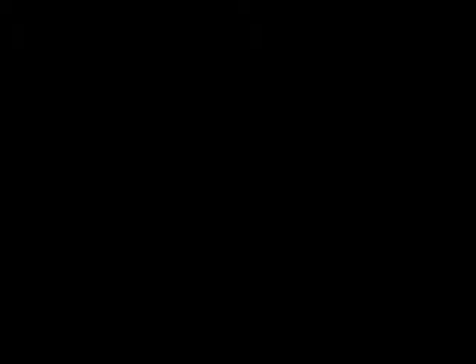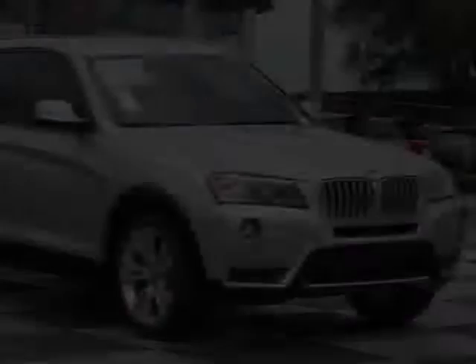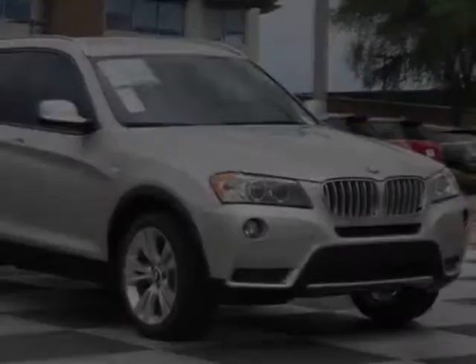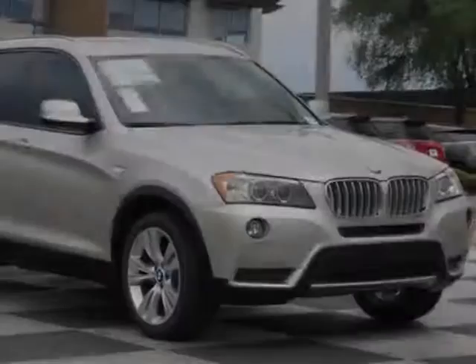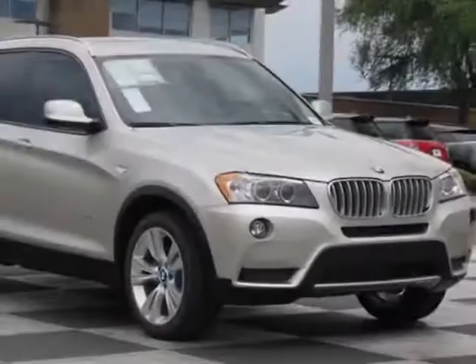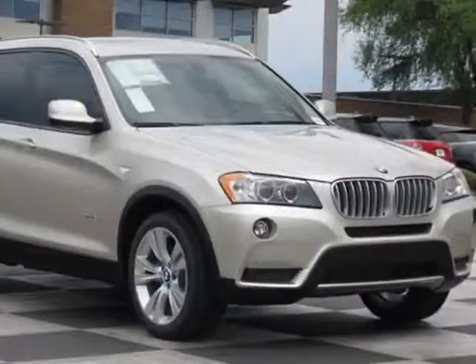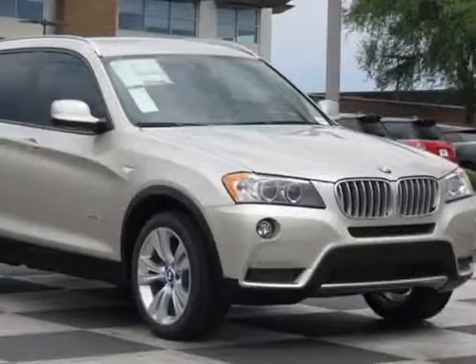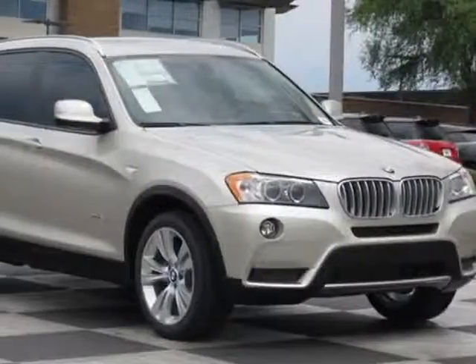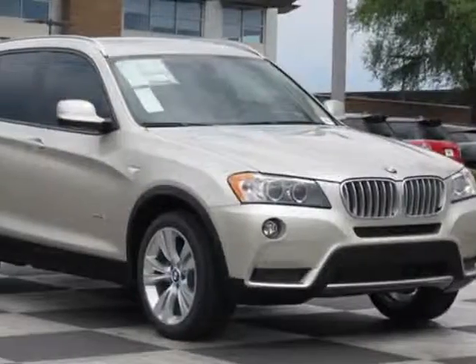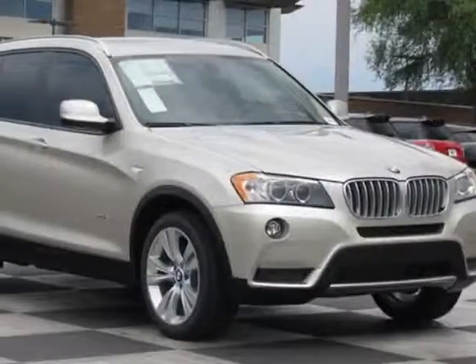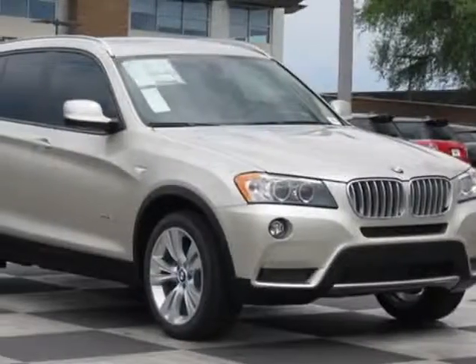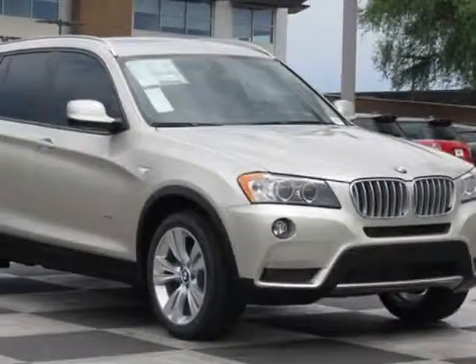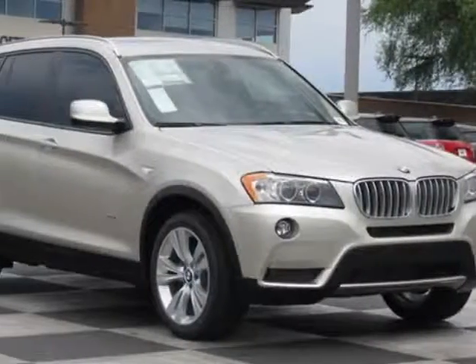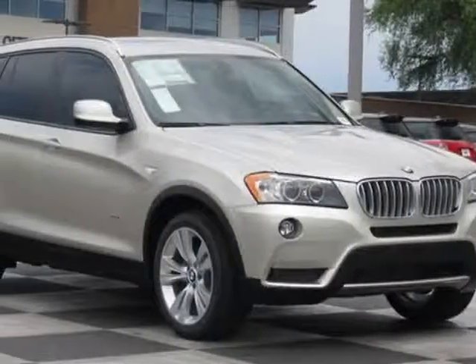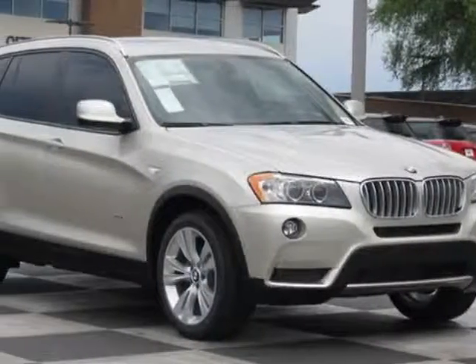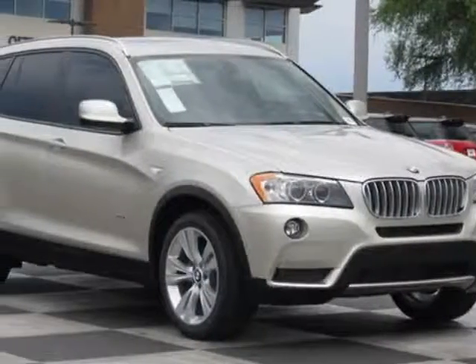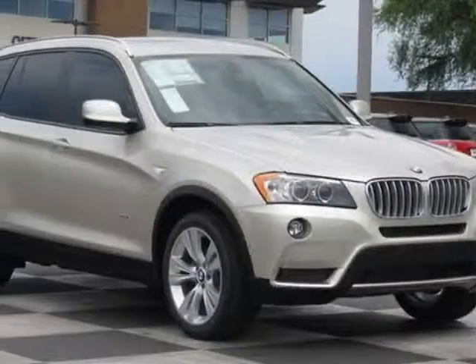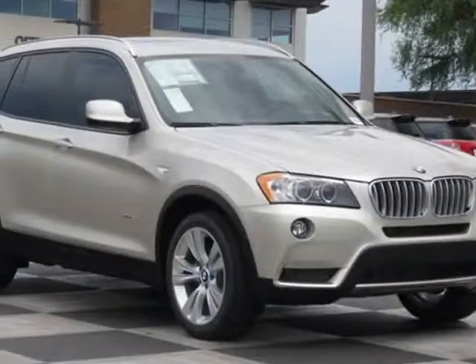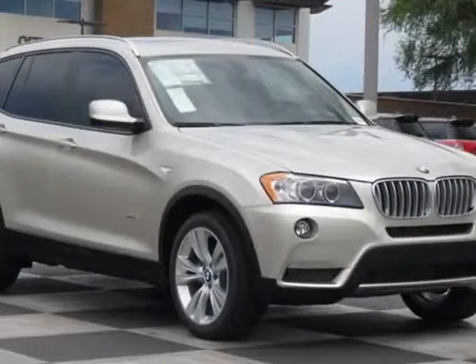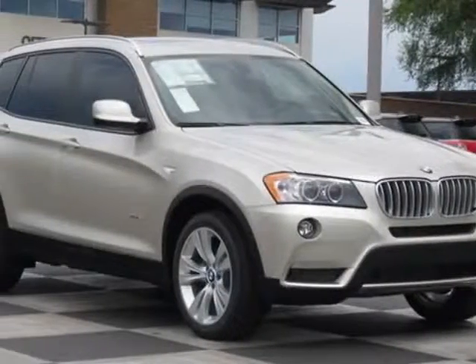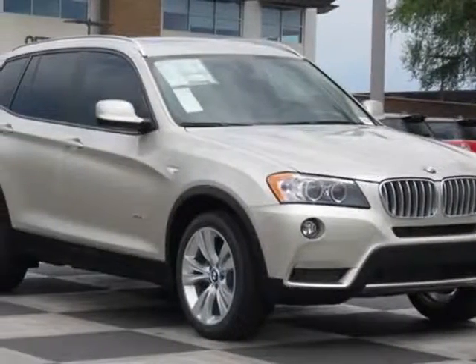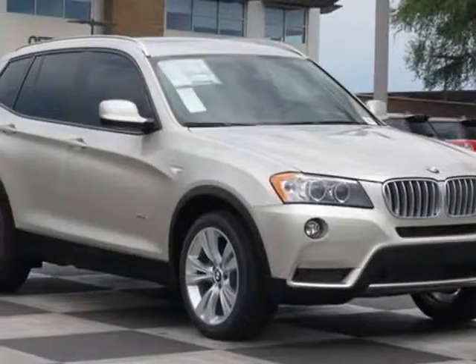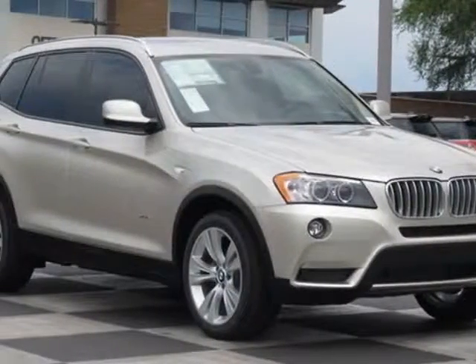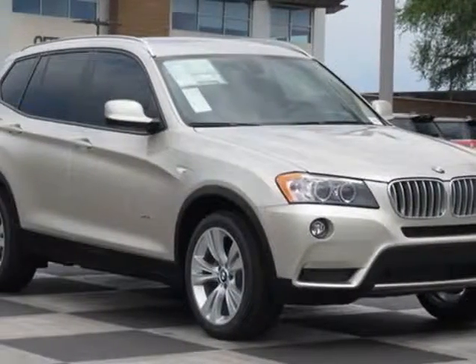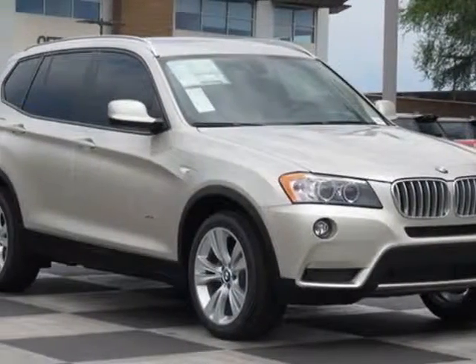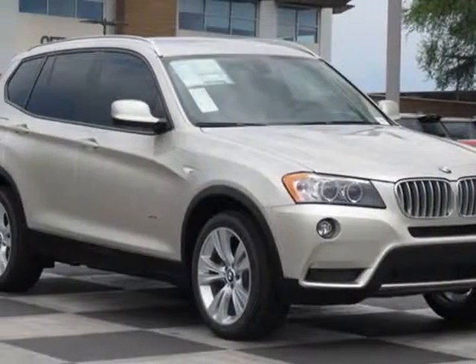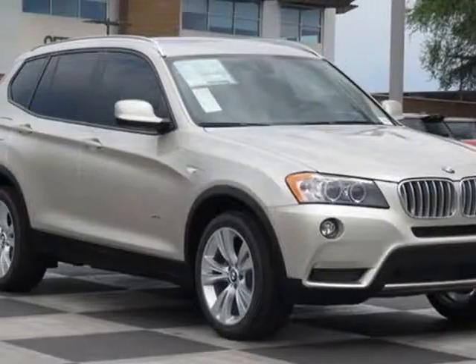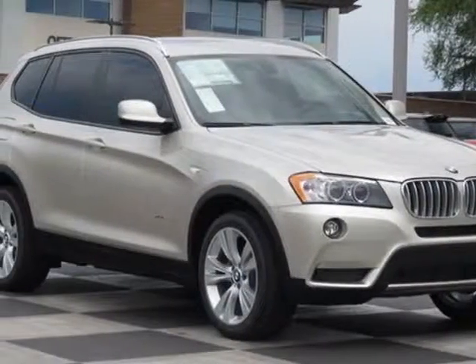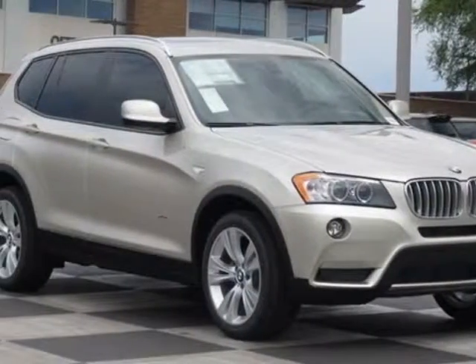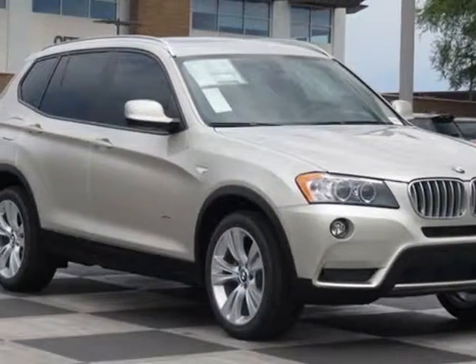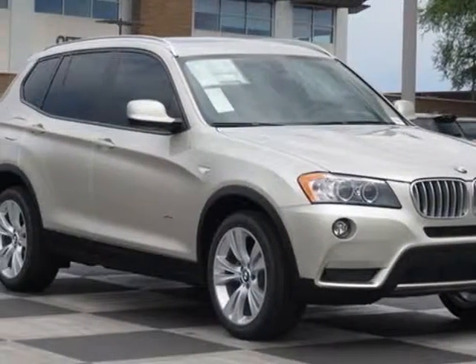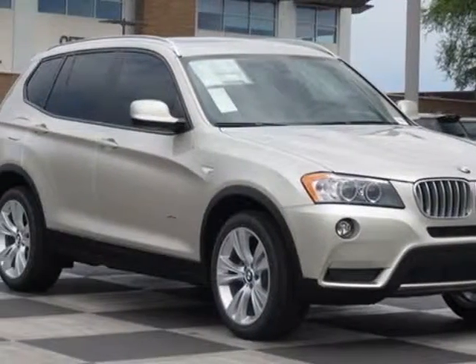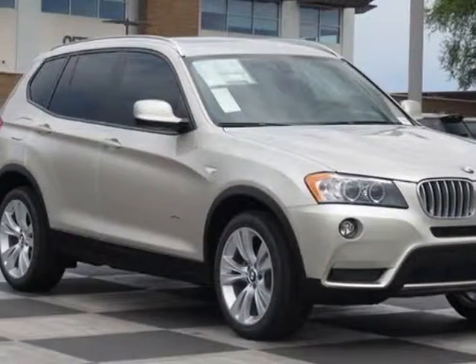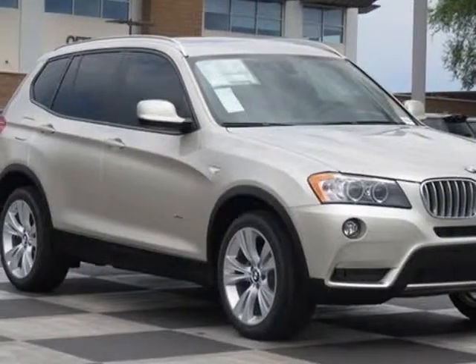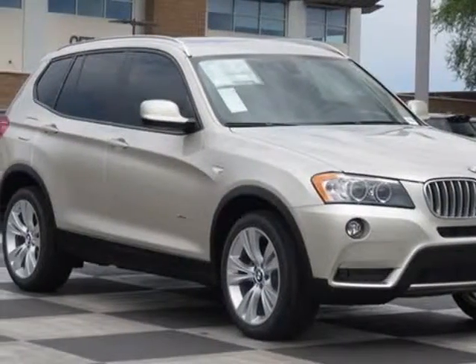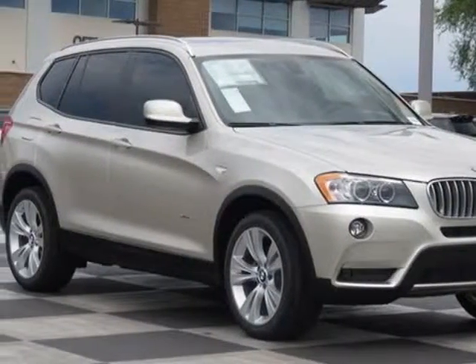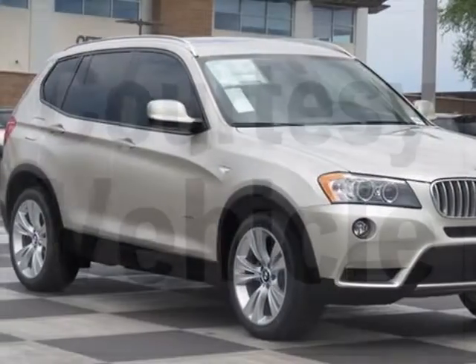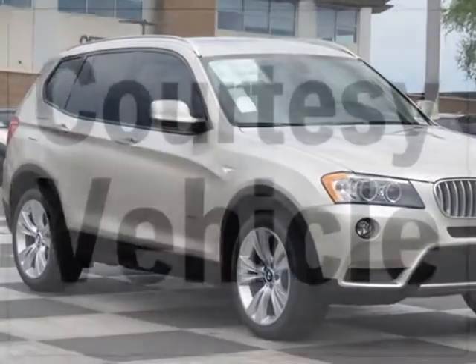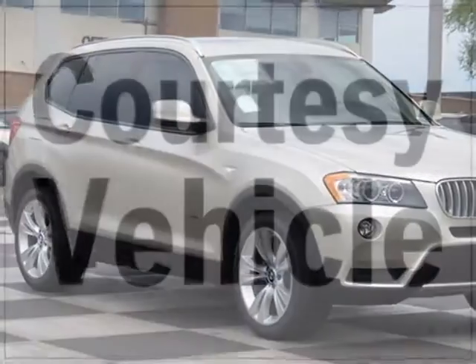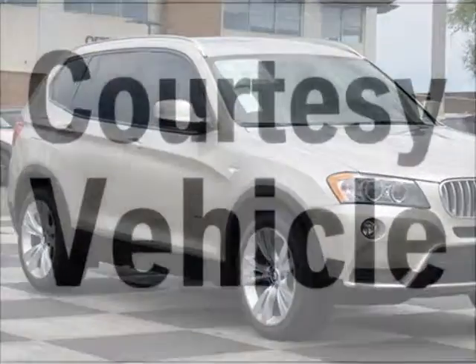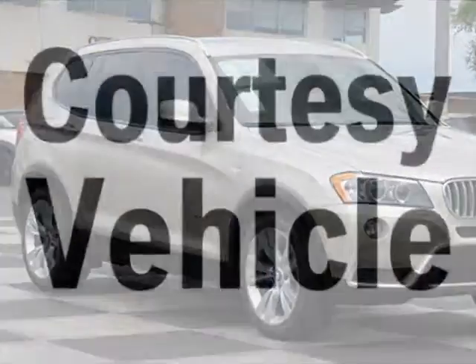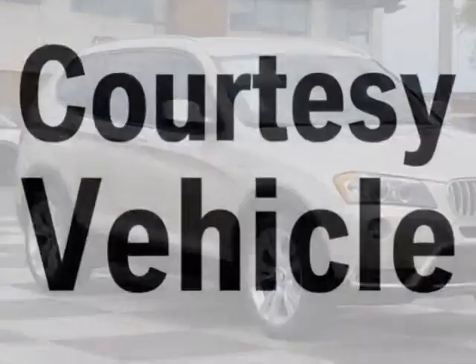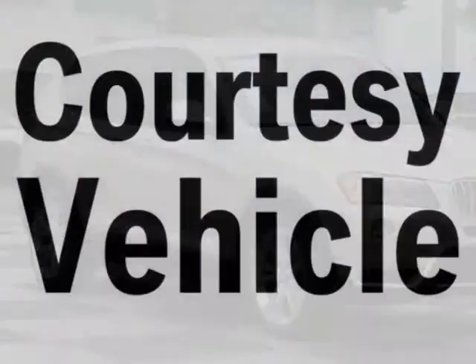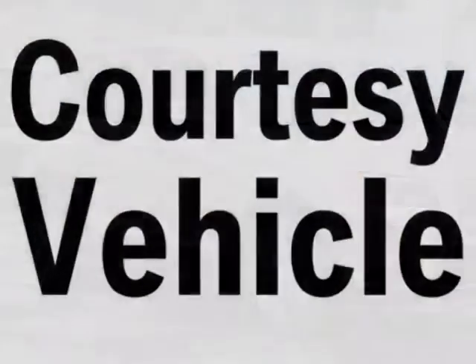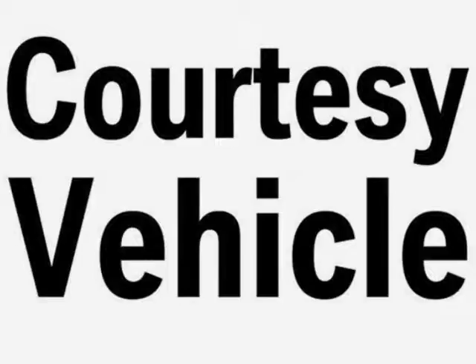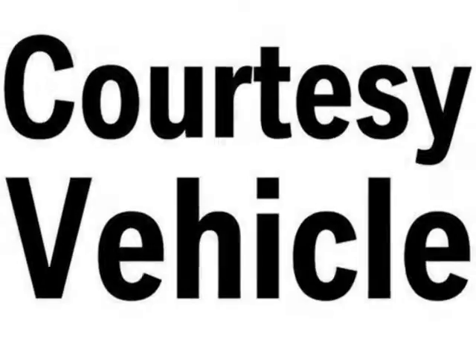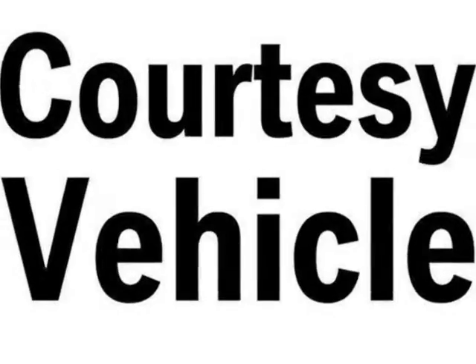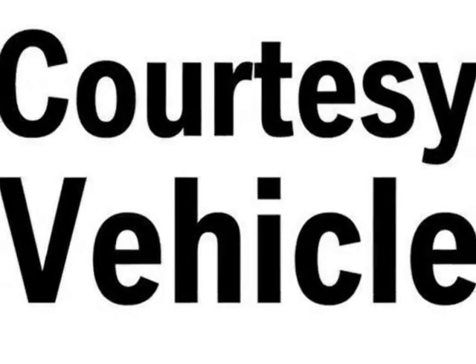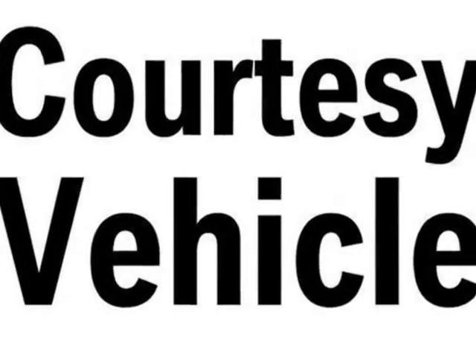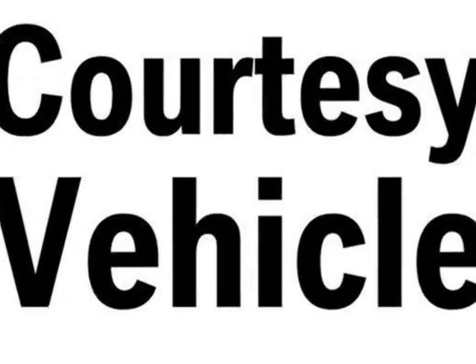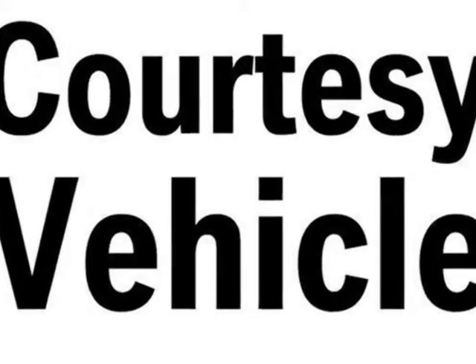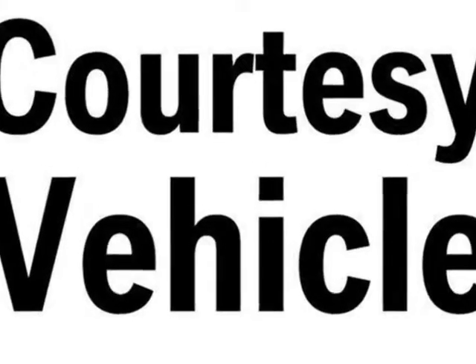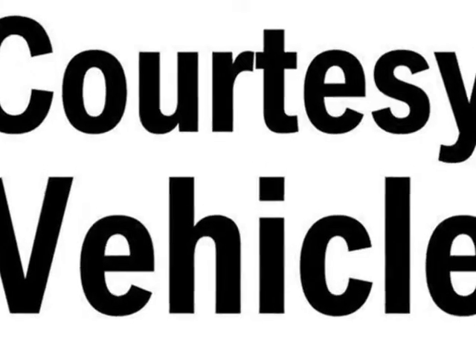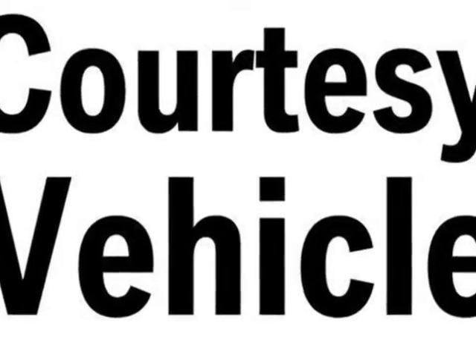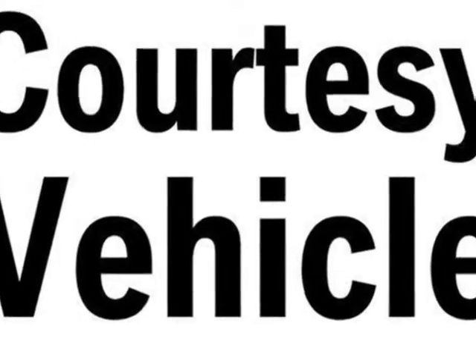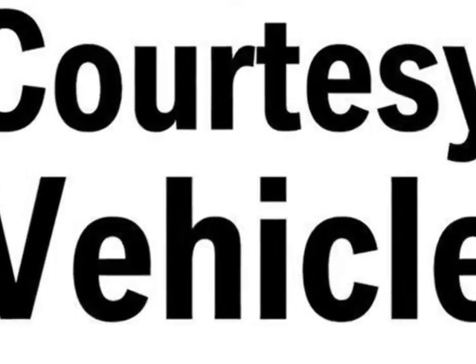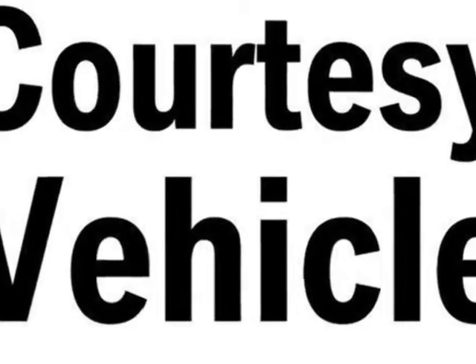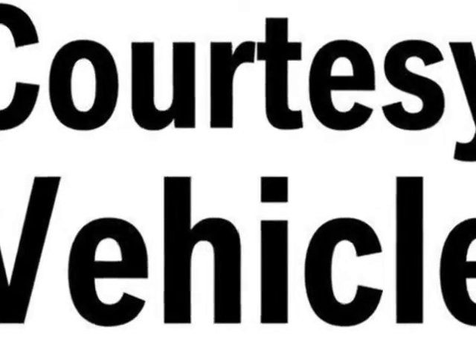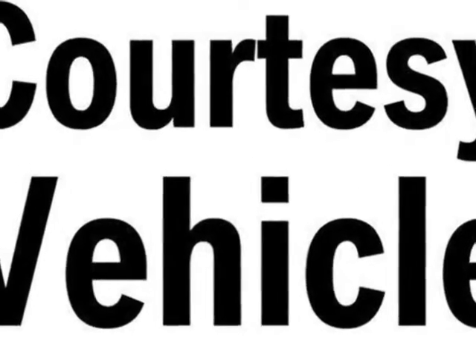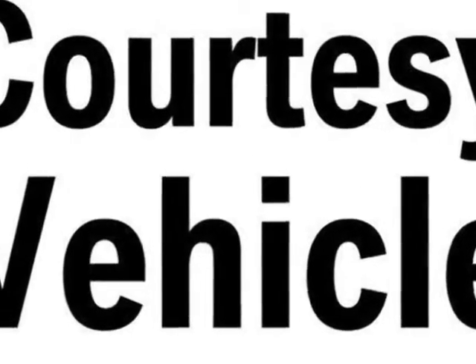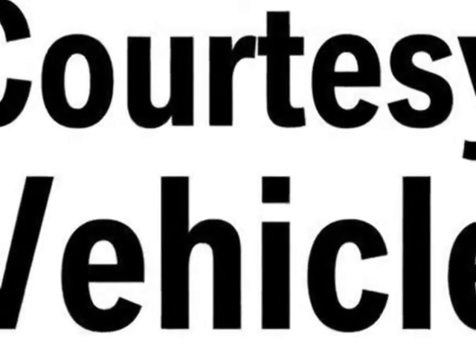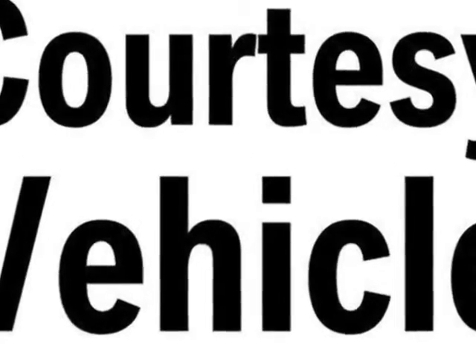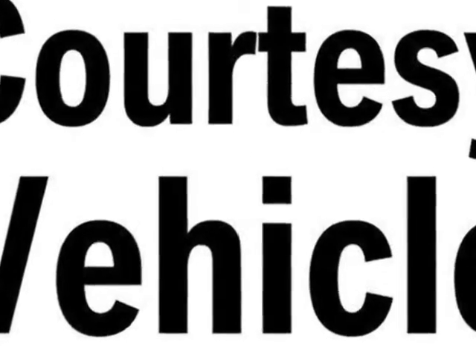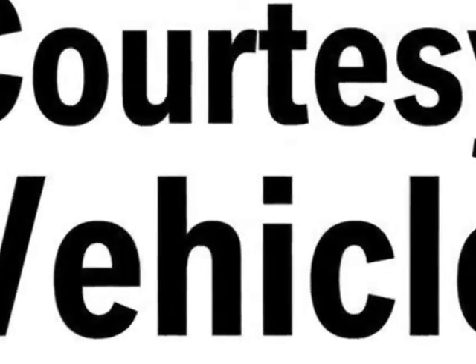Come take a look at this 2014 BMW X3. For your protection, this vehicle has a factory warranty.